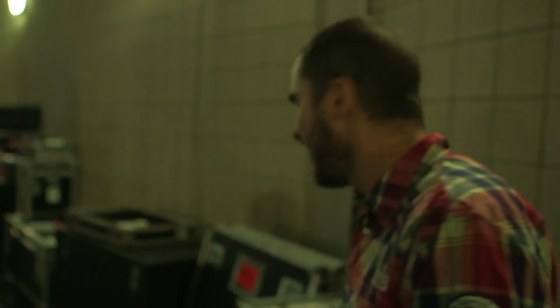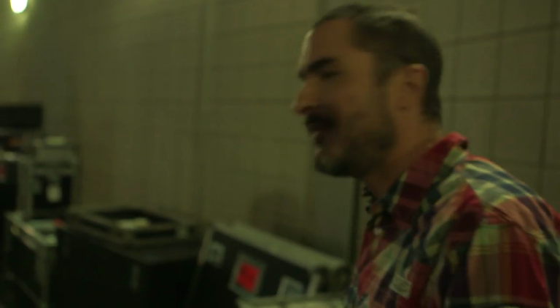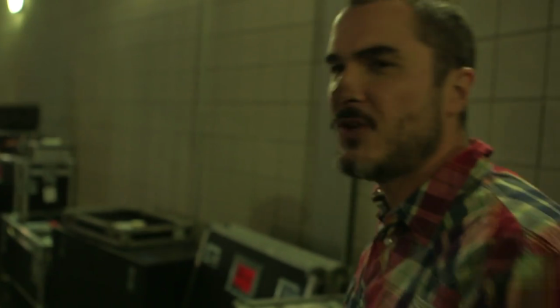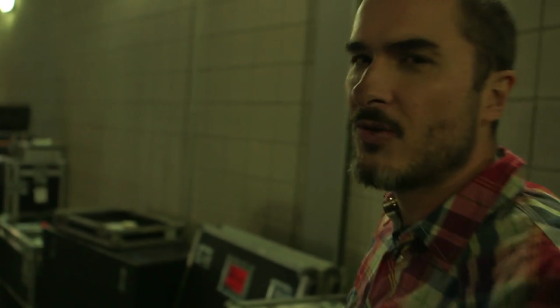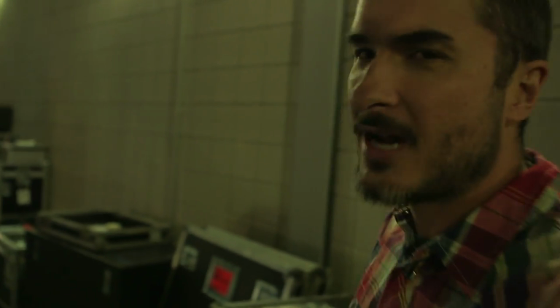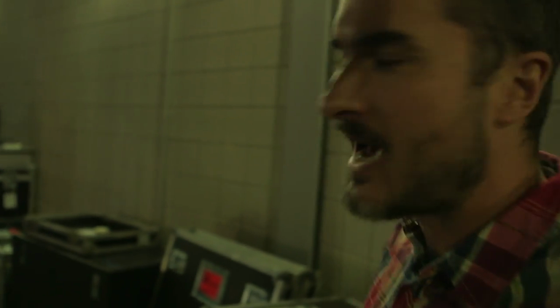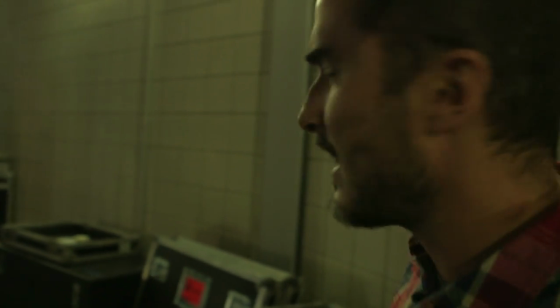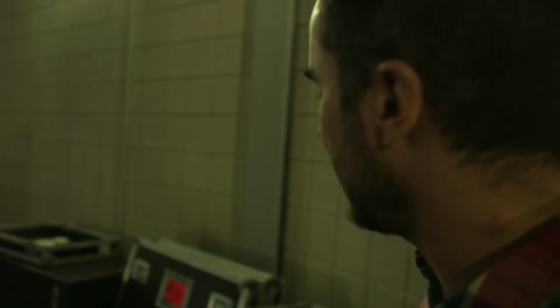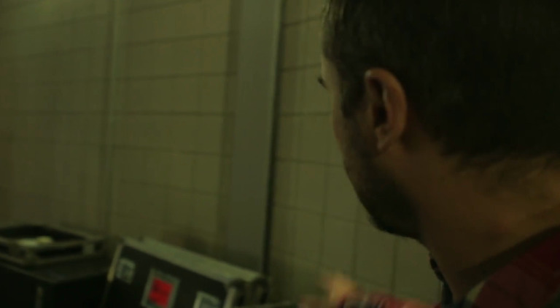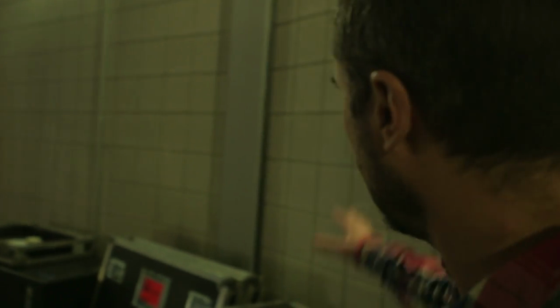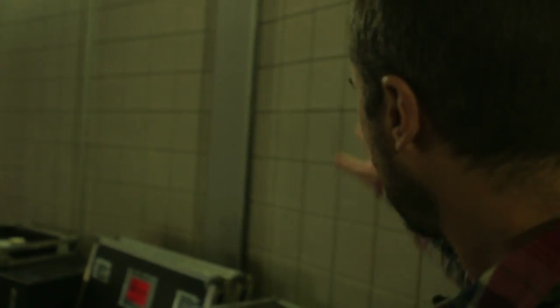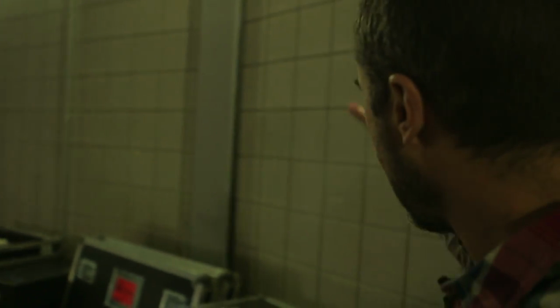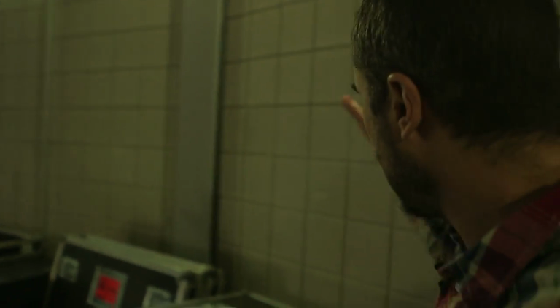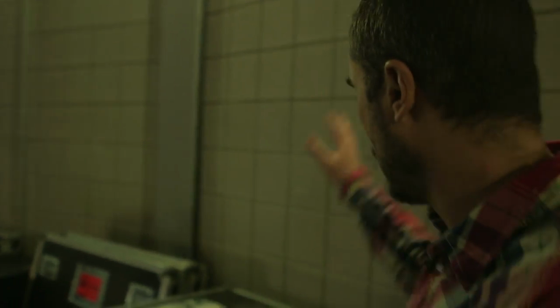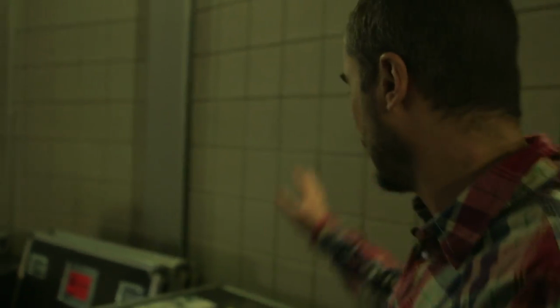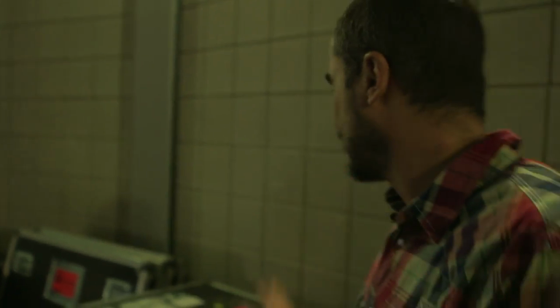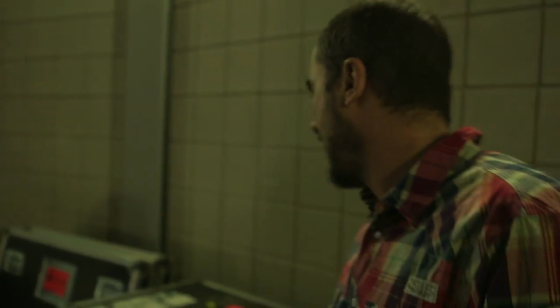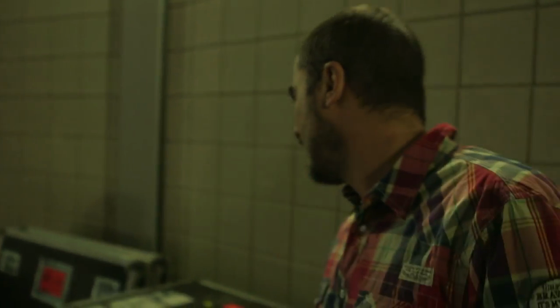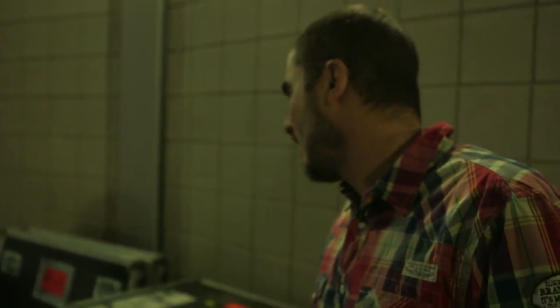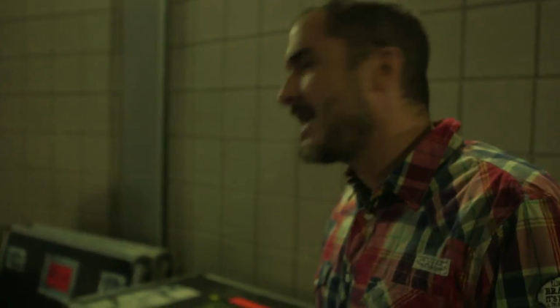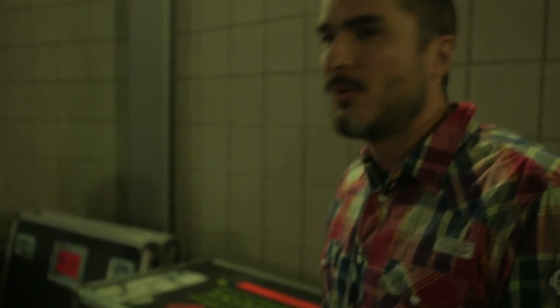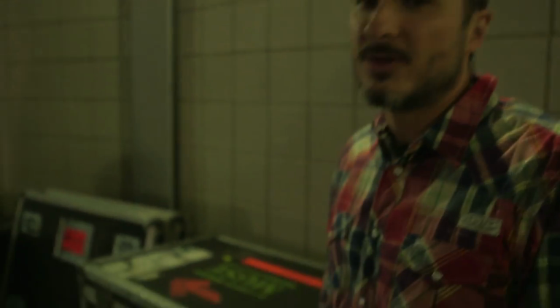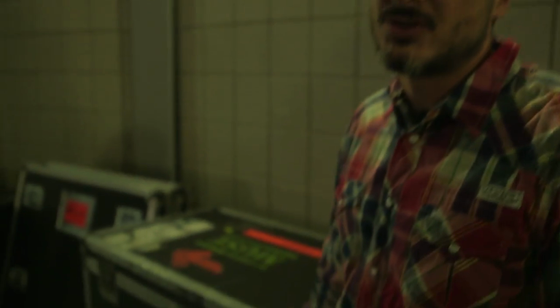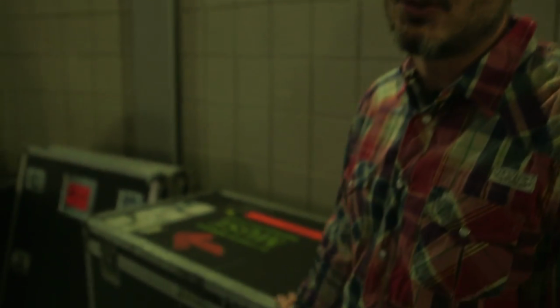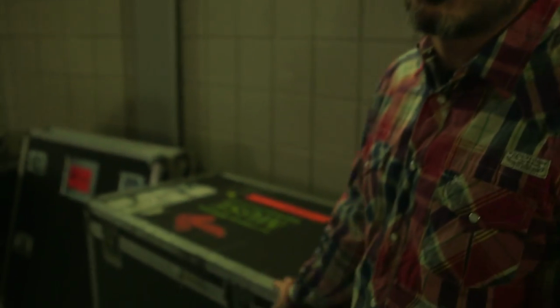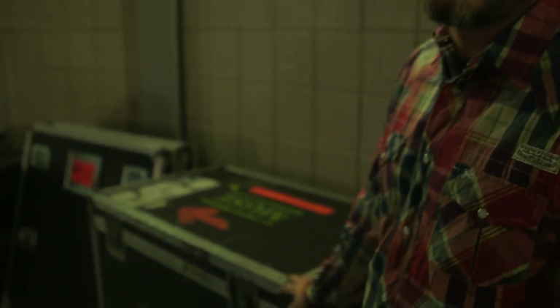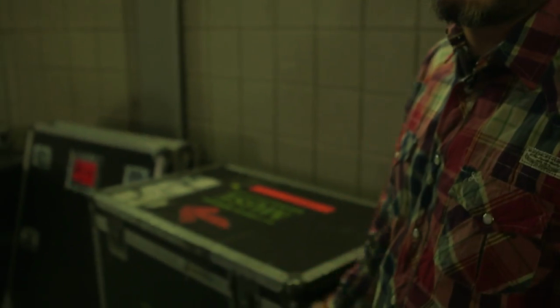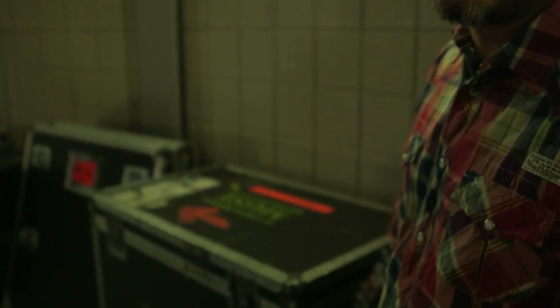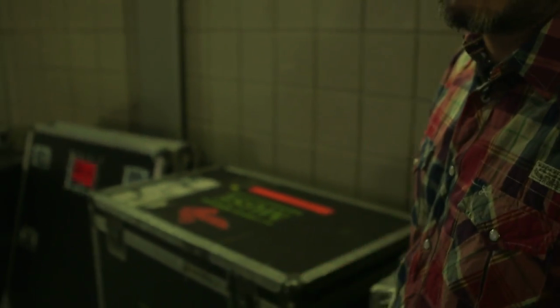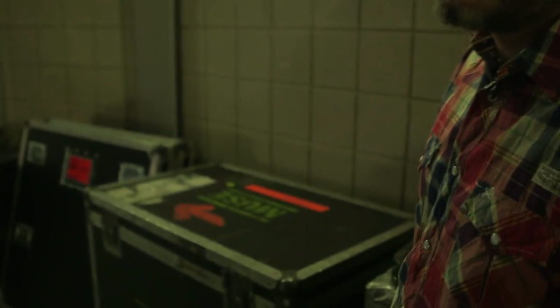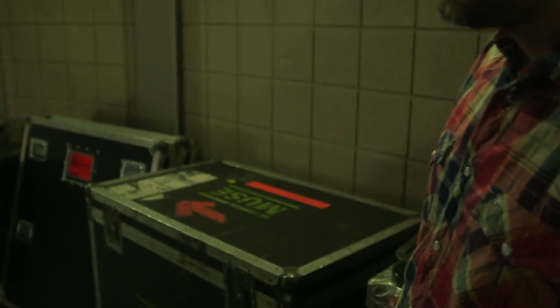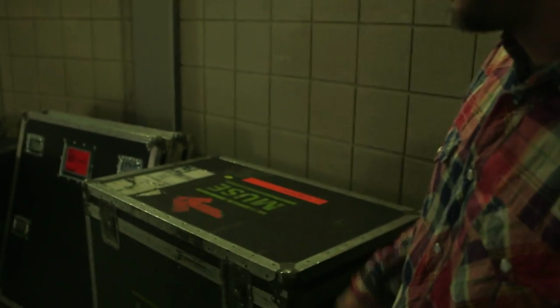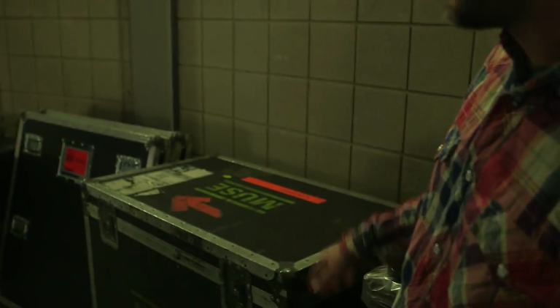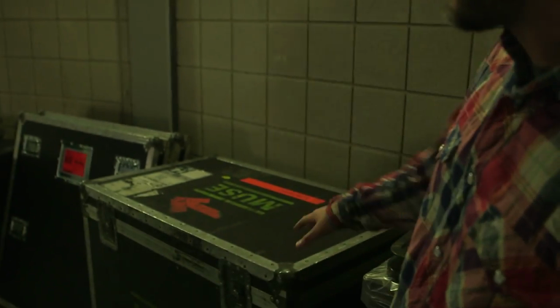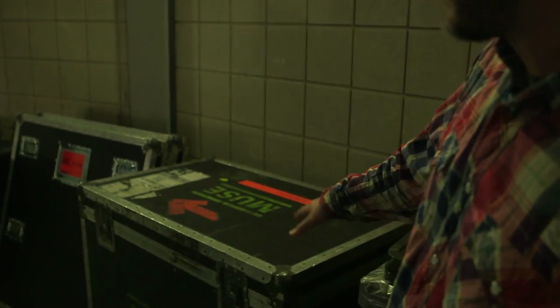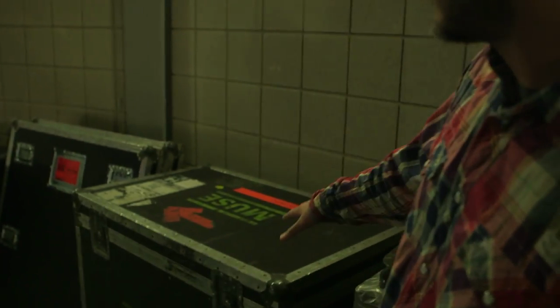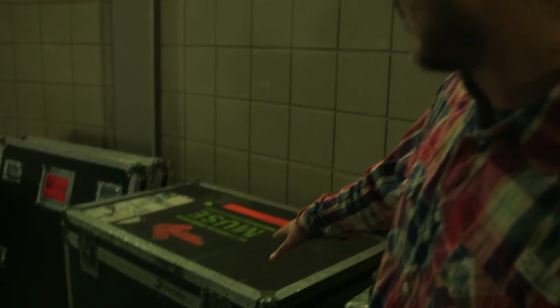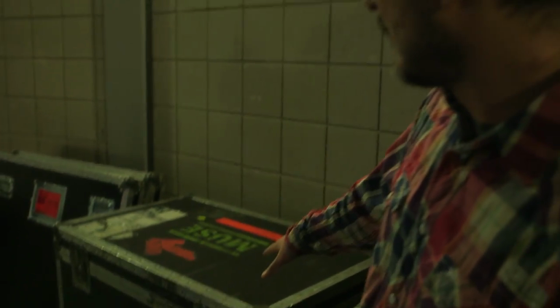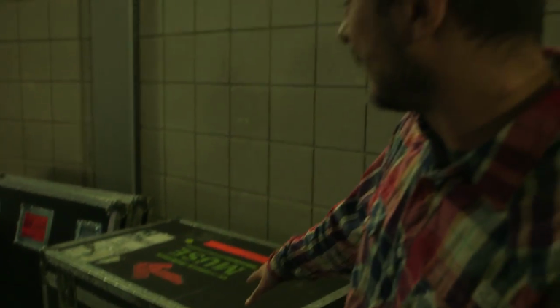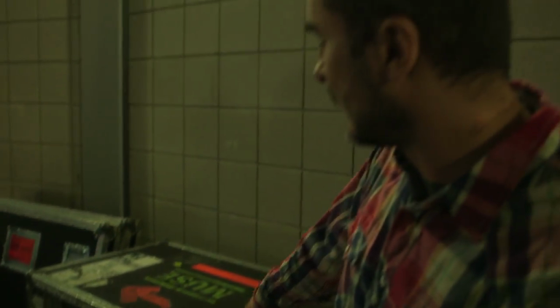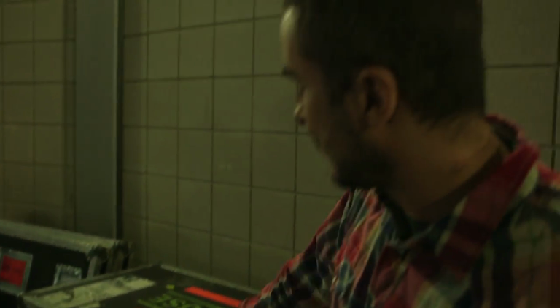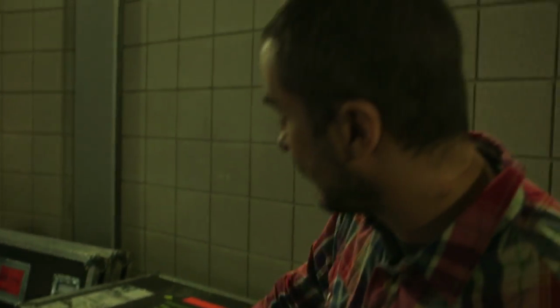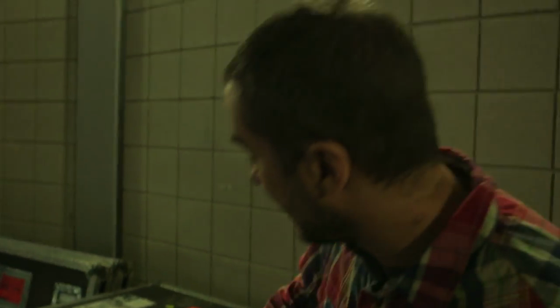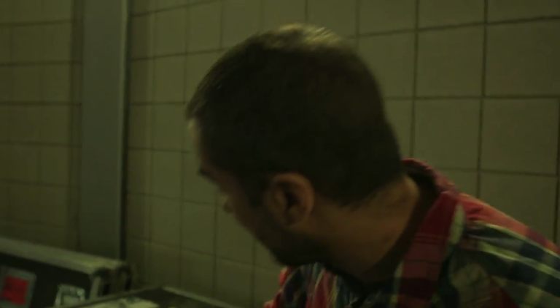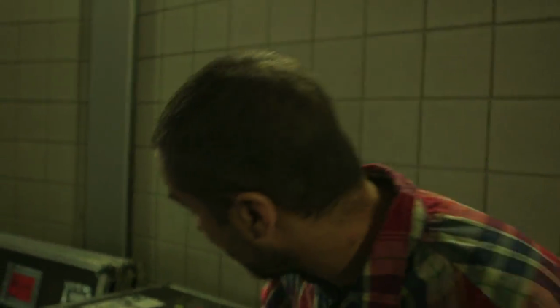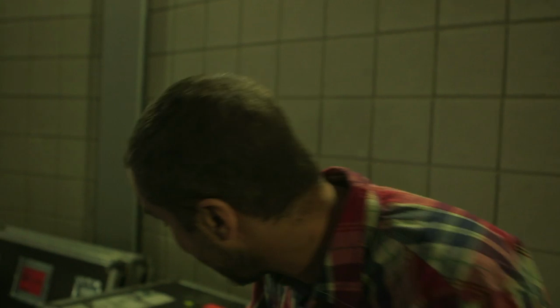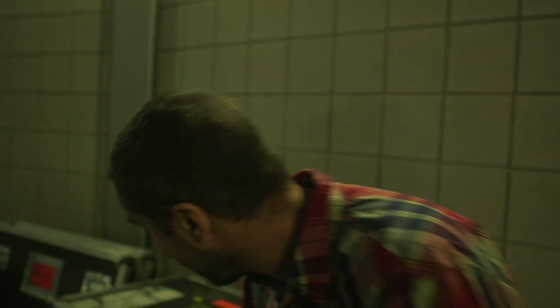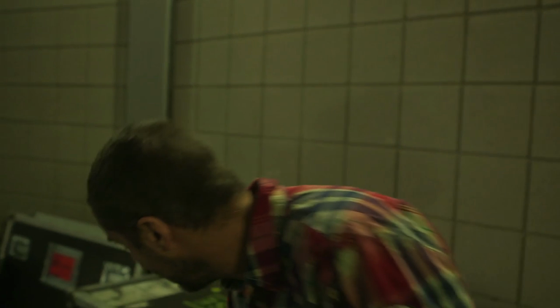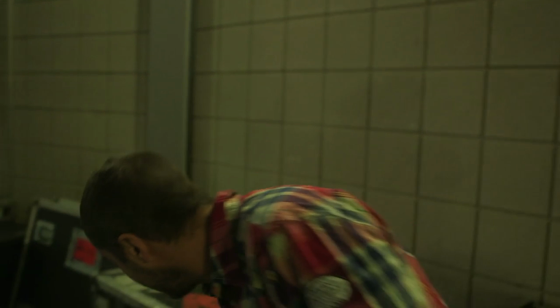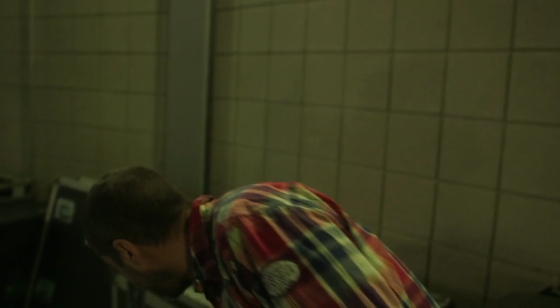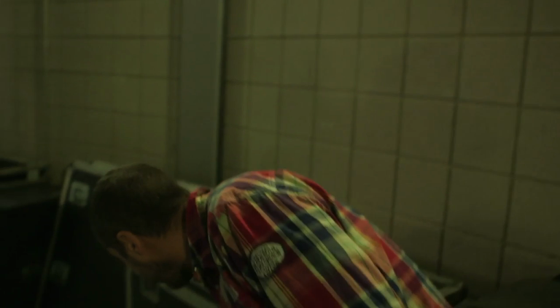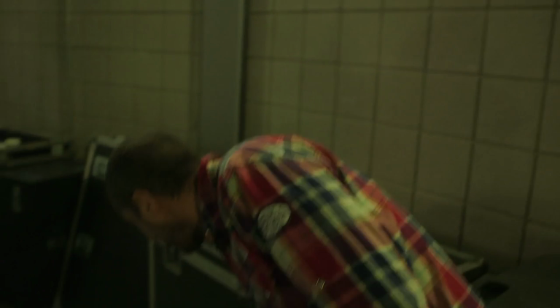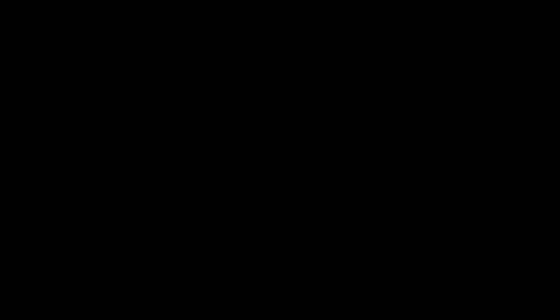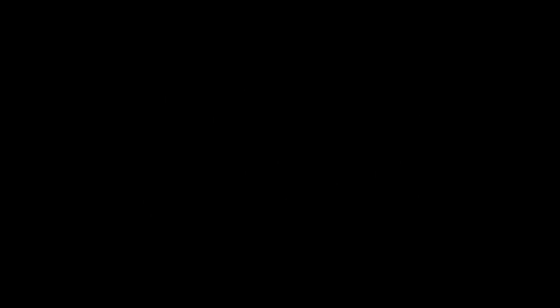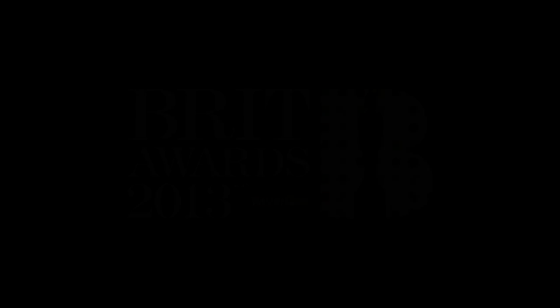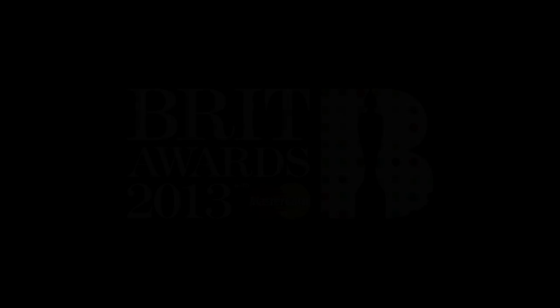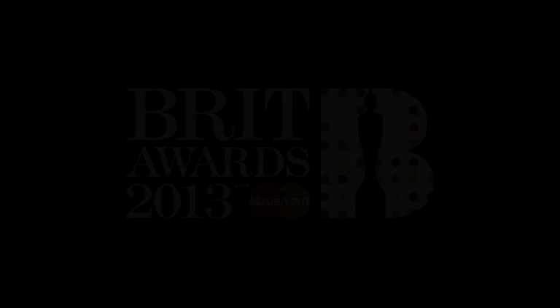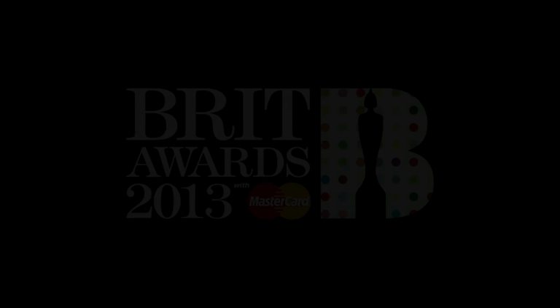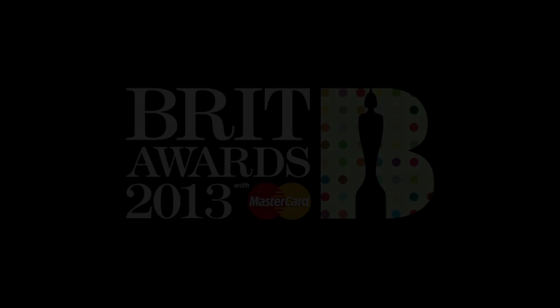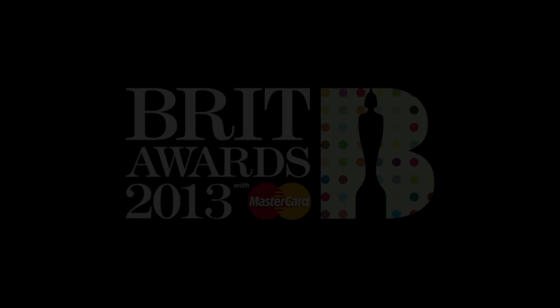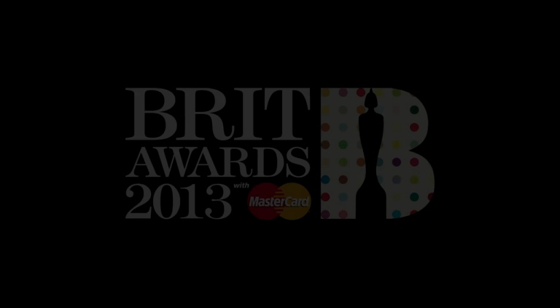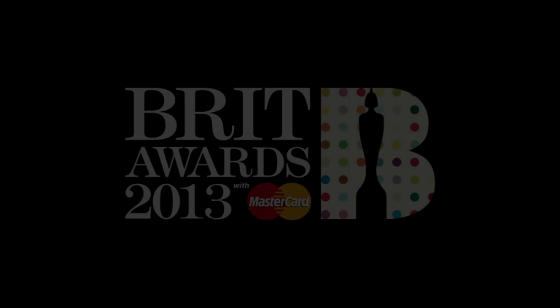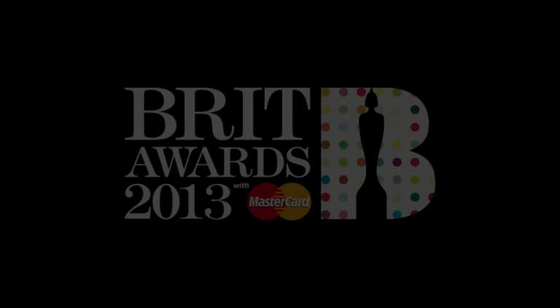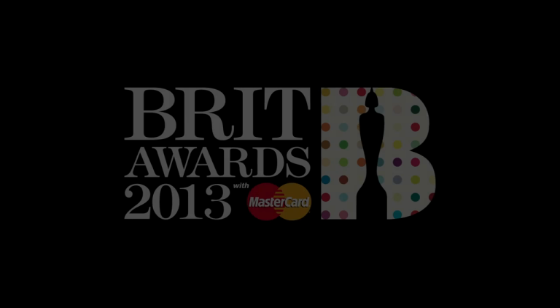If you're an artist and you want to travel and tour the world, one of the proudest moments is when you get your name on a flight case.